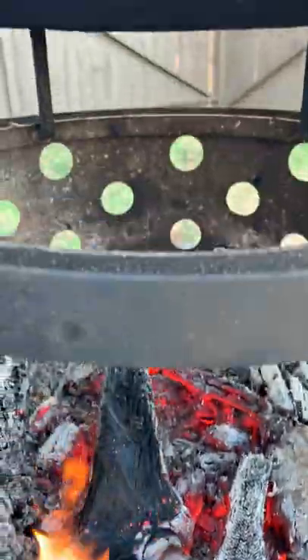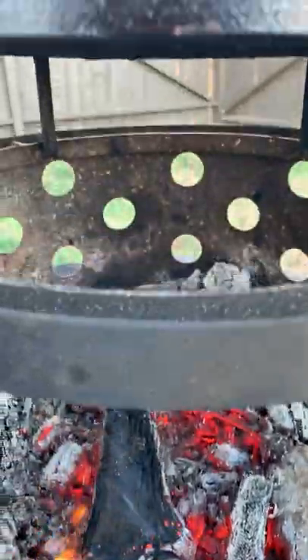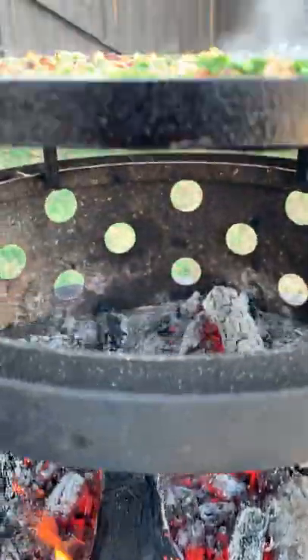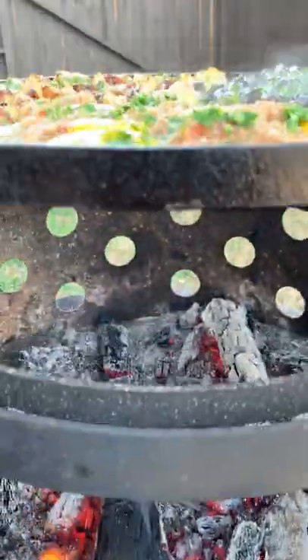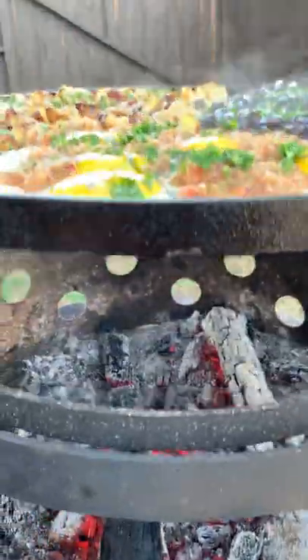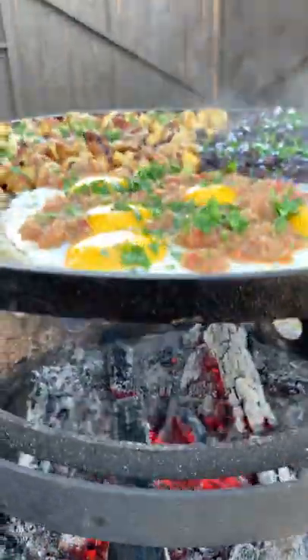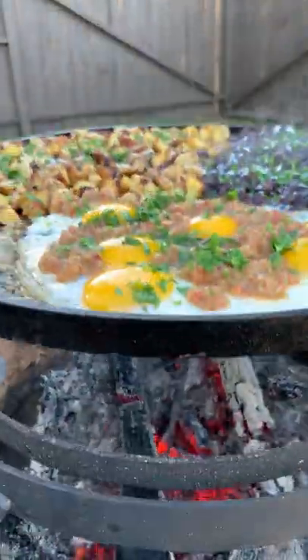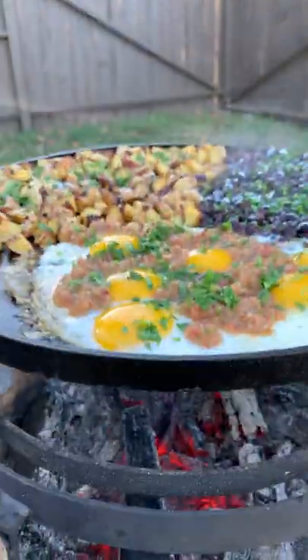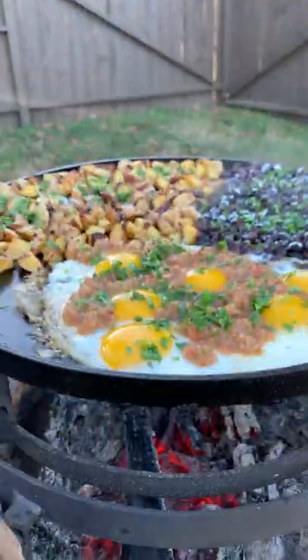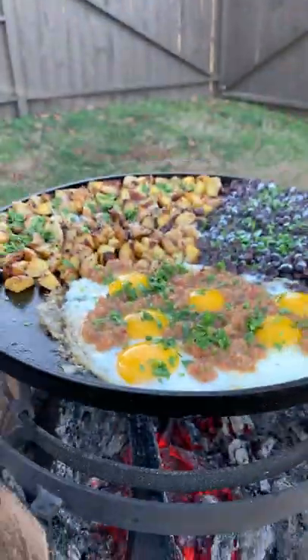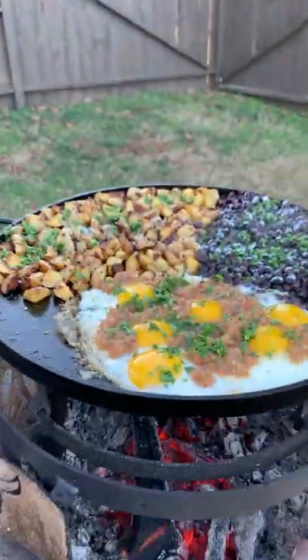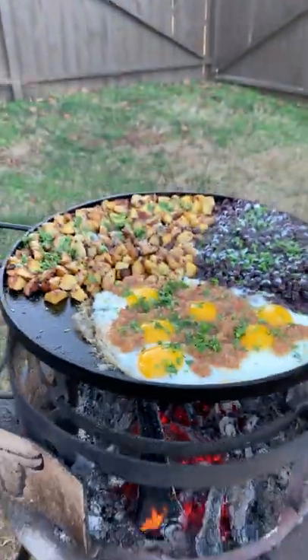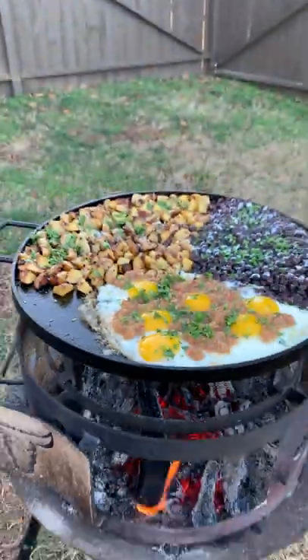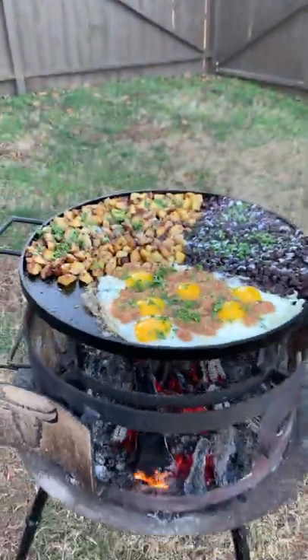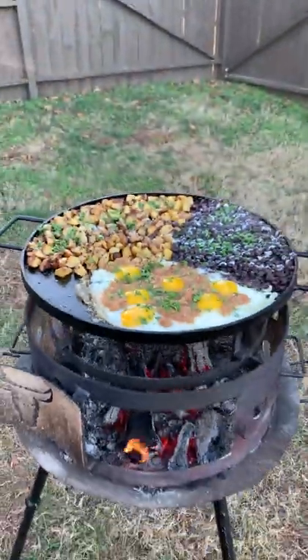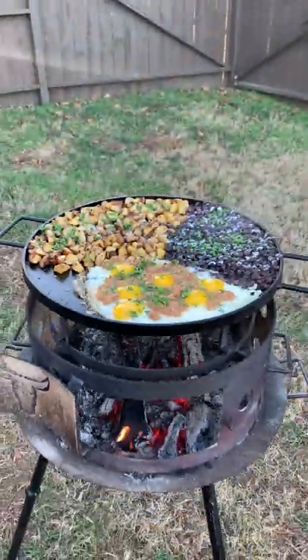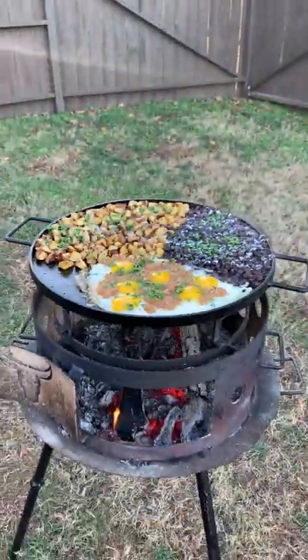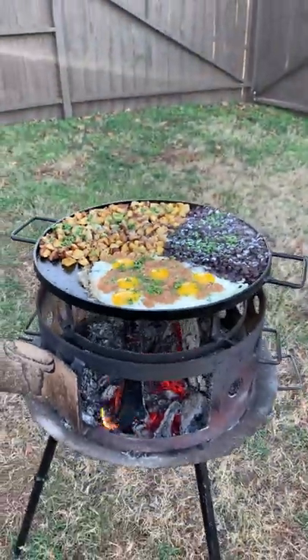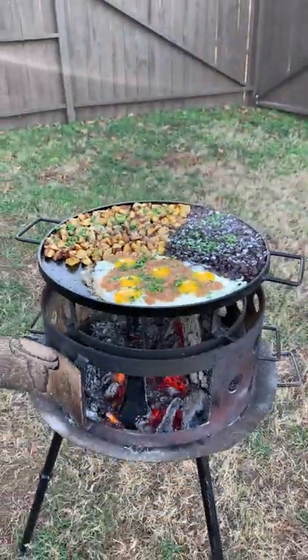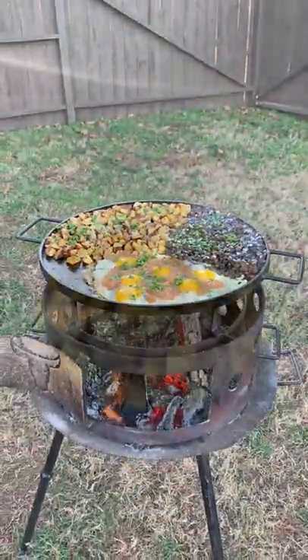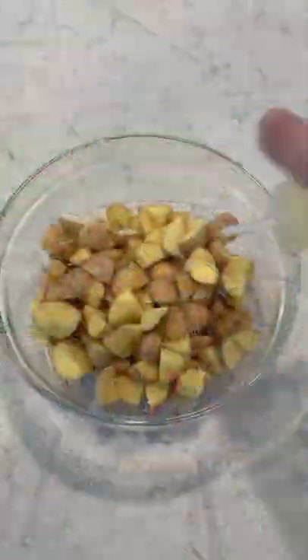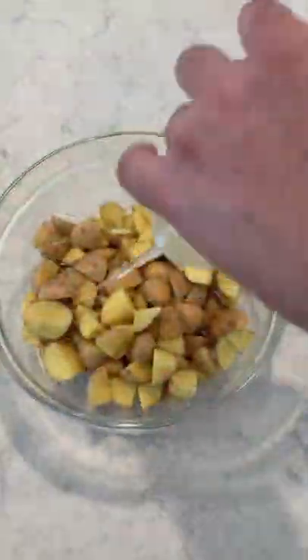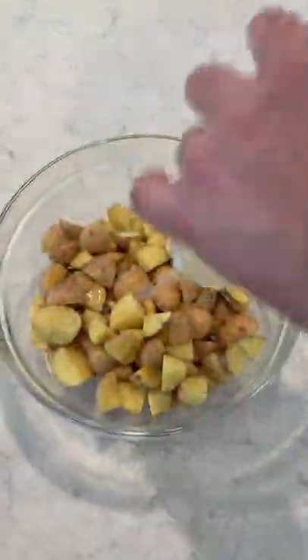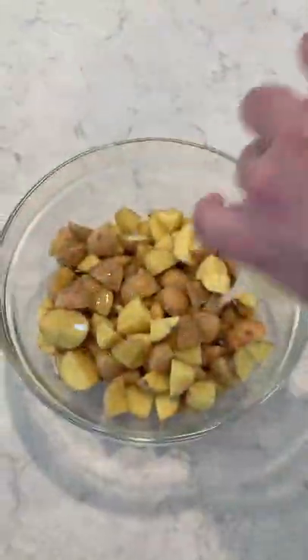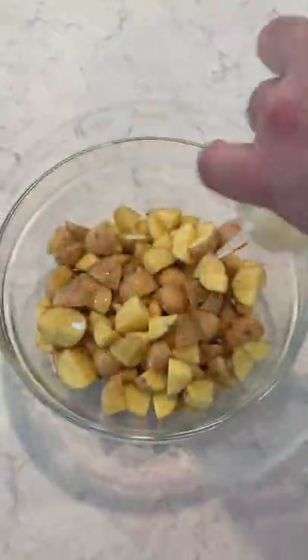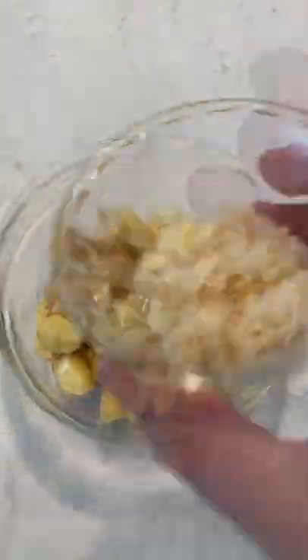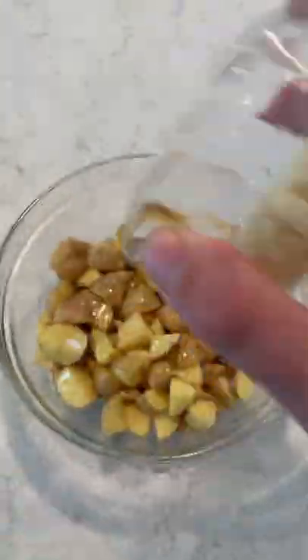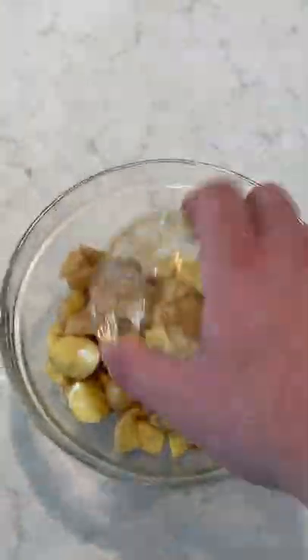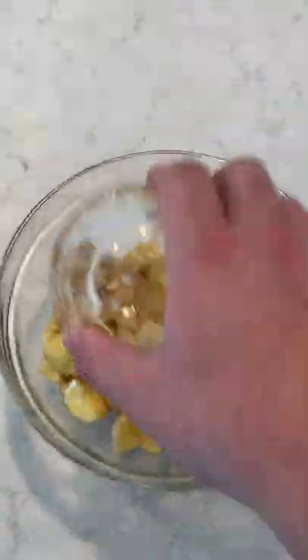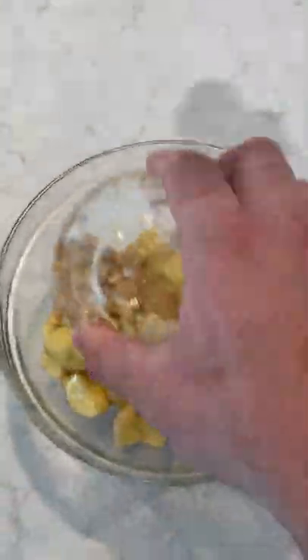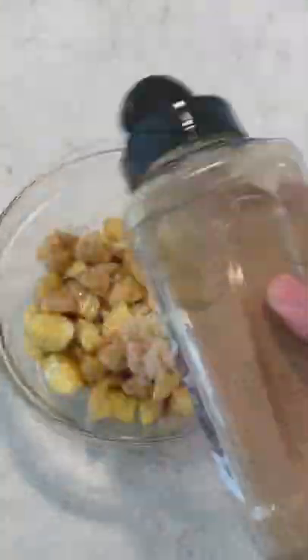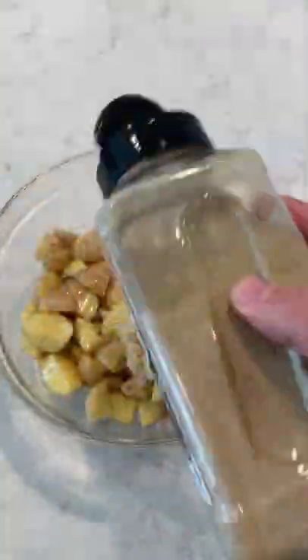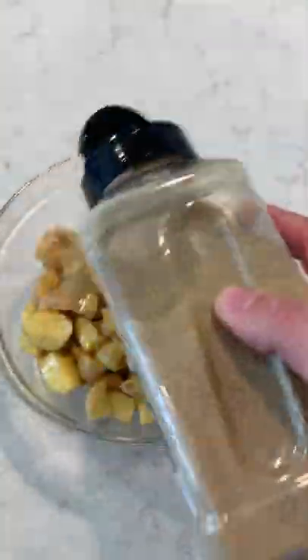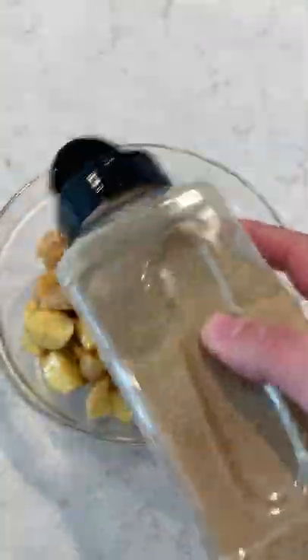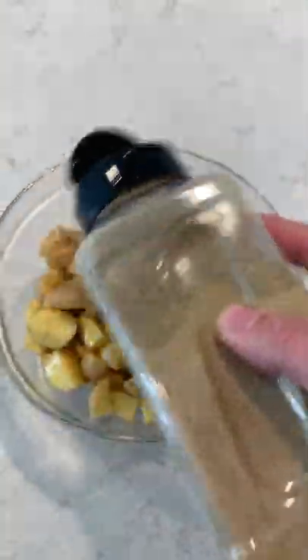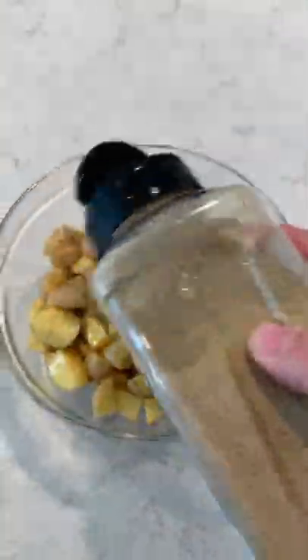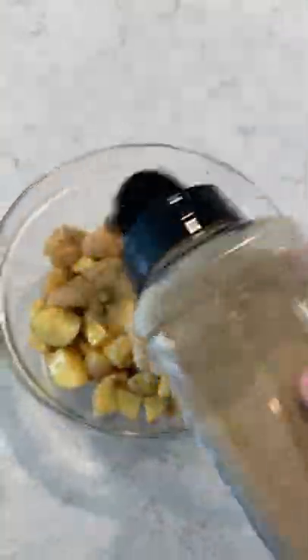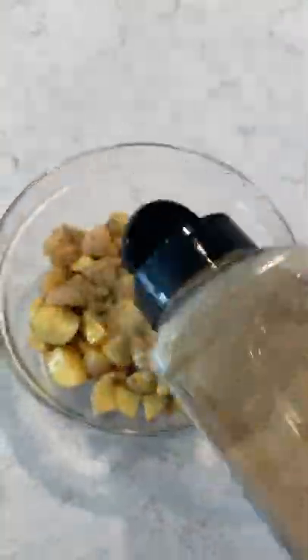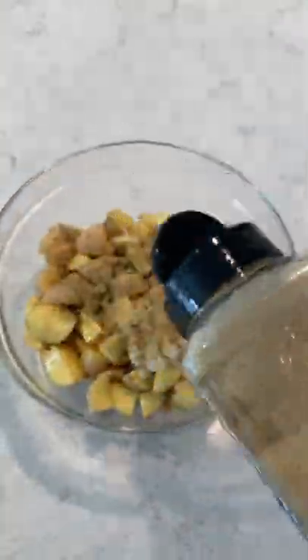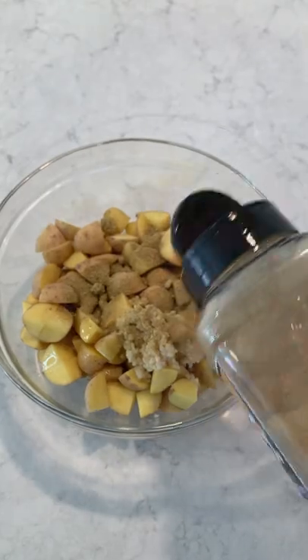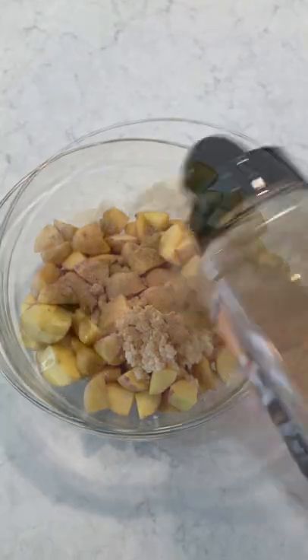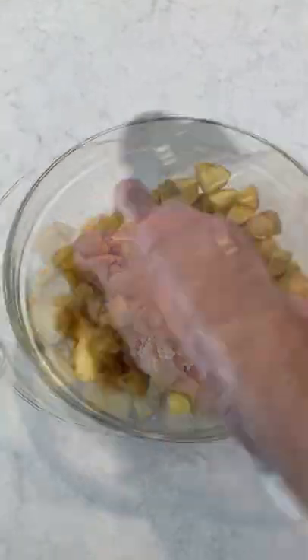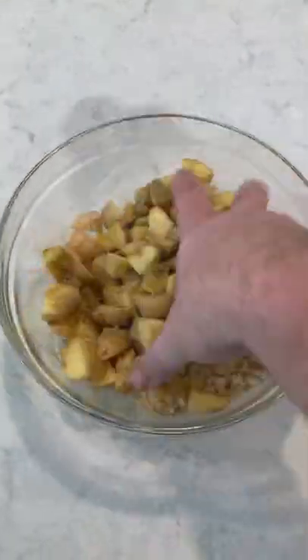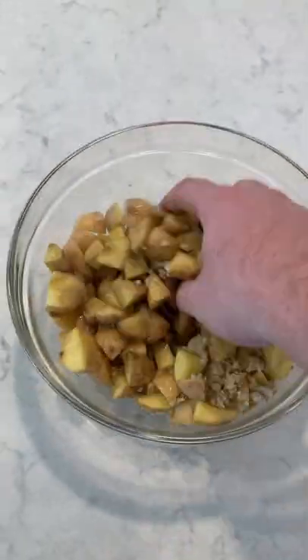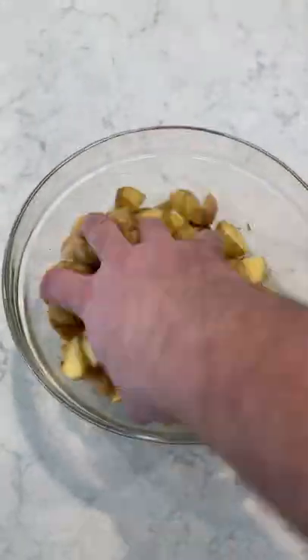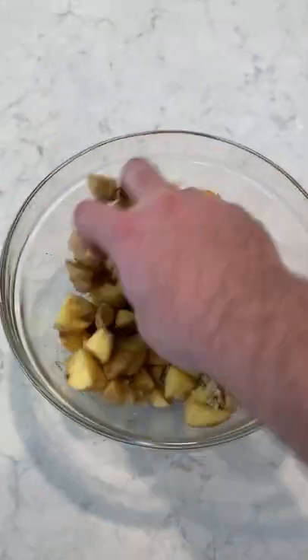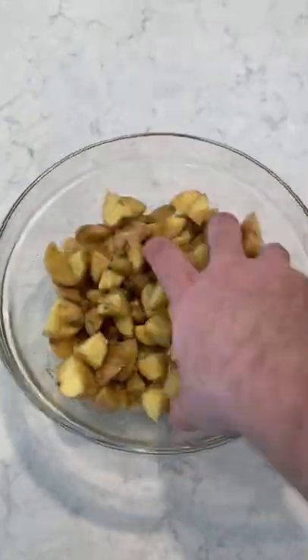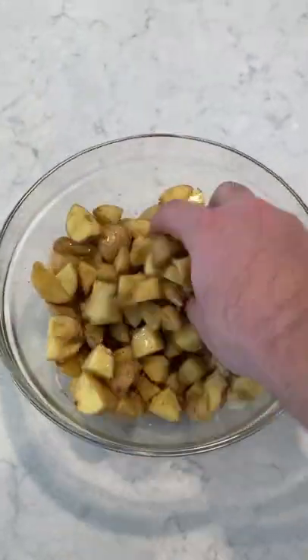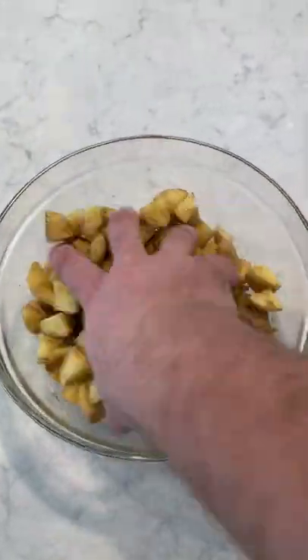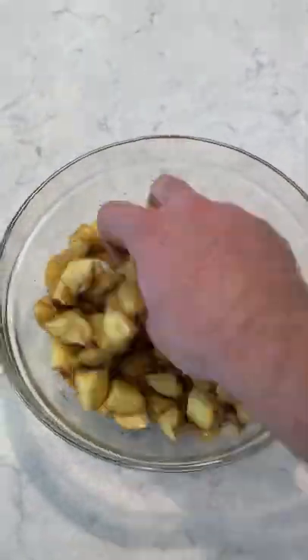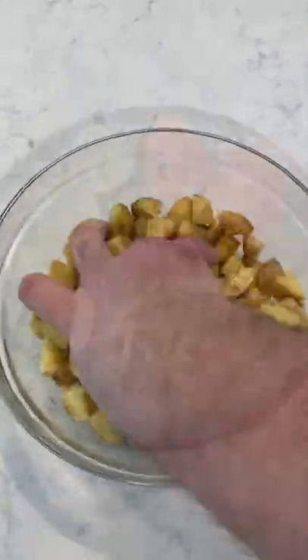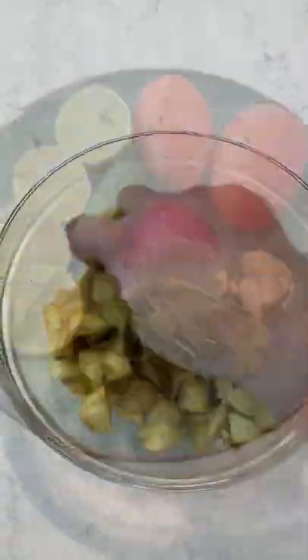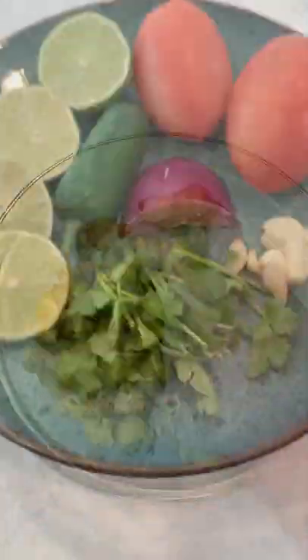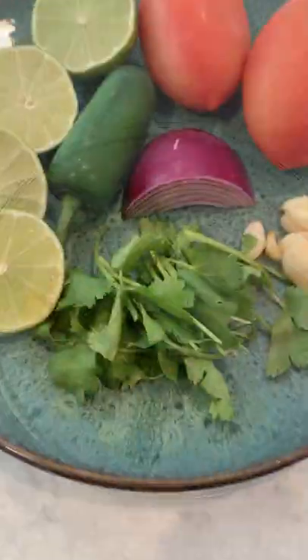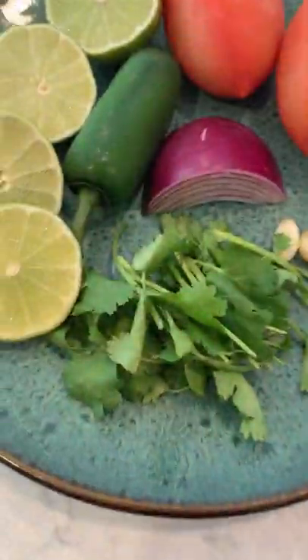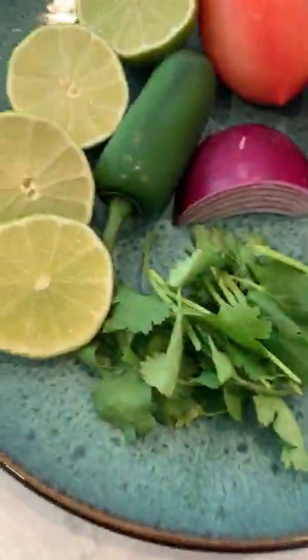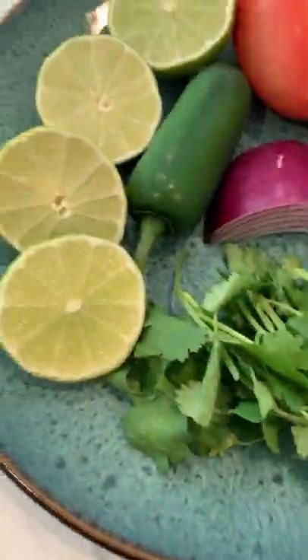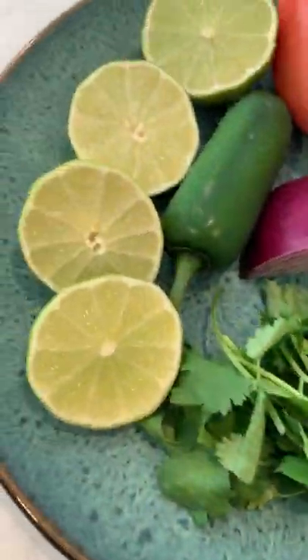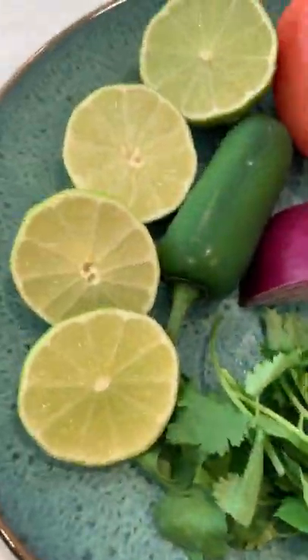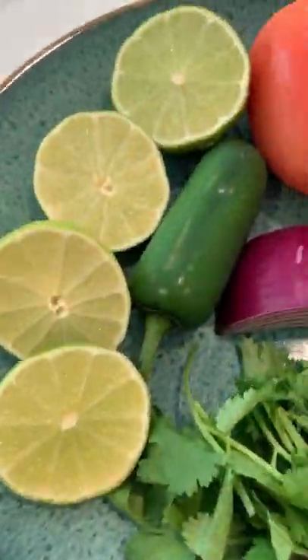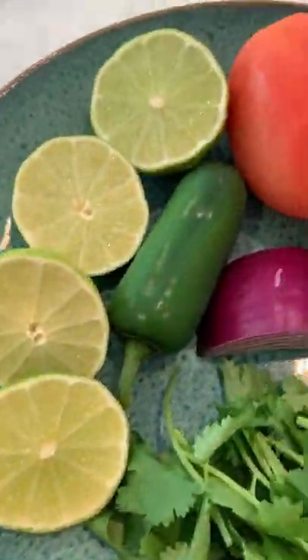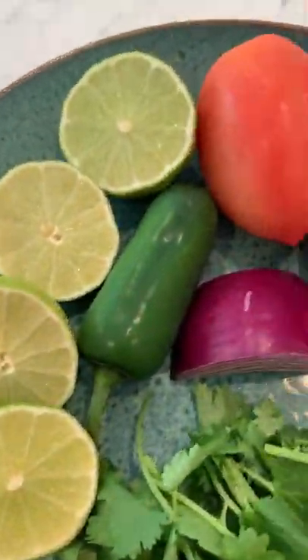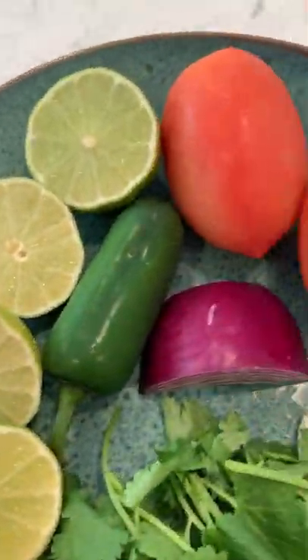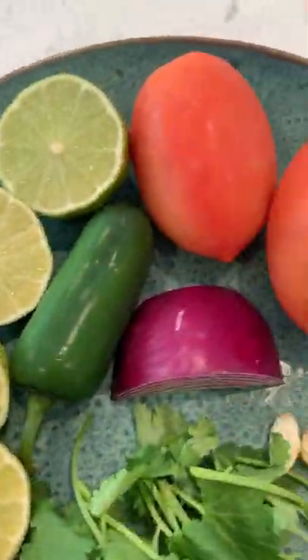Southwestern breakfast skillet. We're gonna start by taking some golden potatoes, oil, garlic, and my Southwestern chili seasoning. Mix that together.